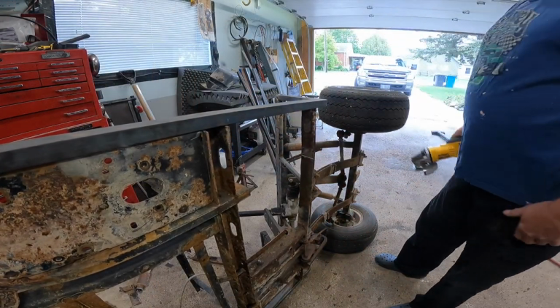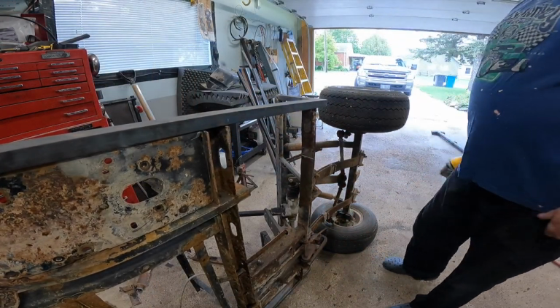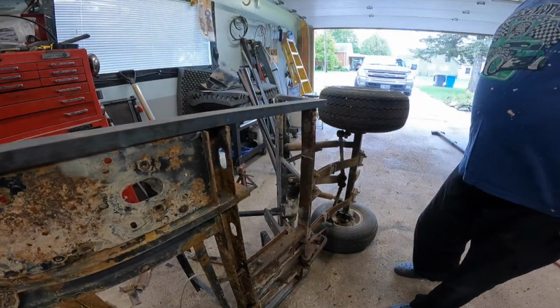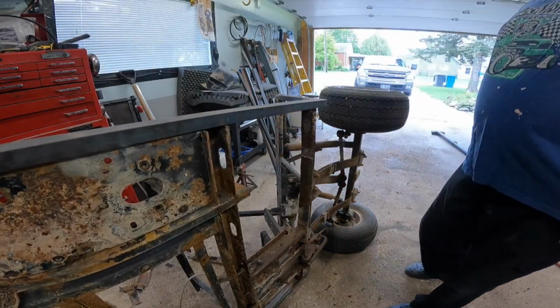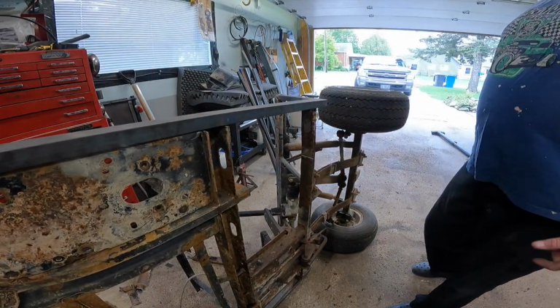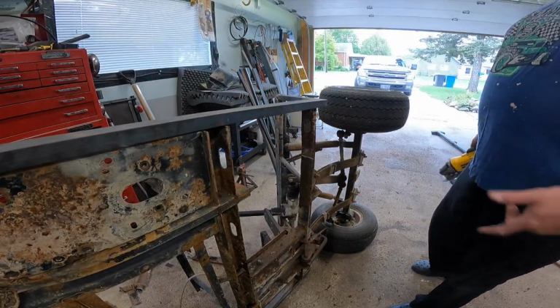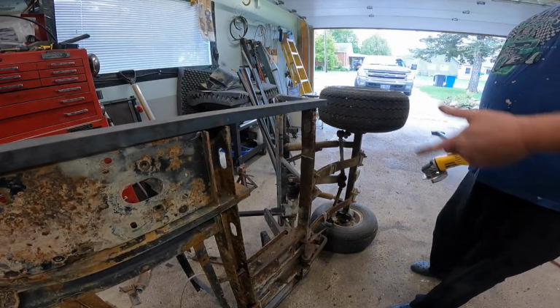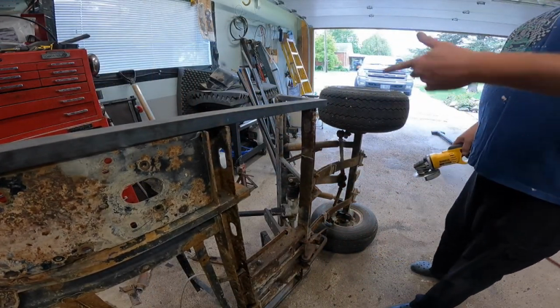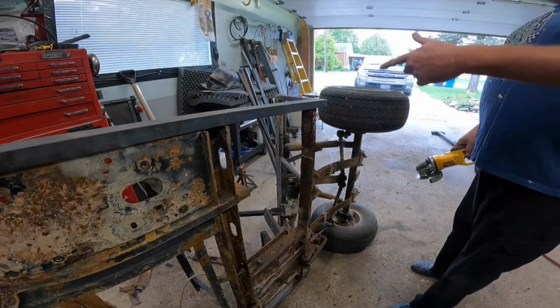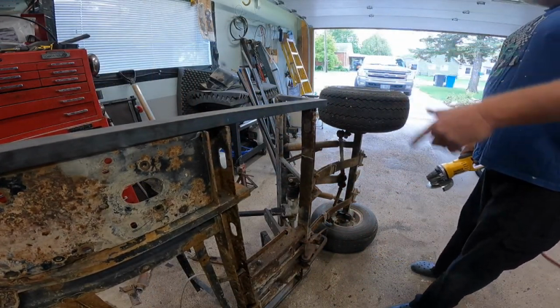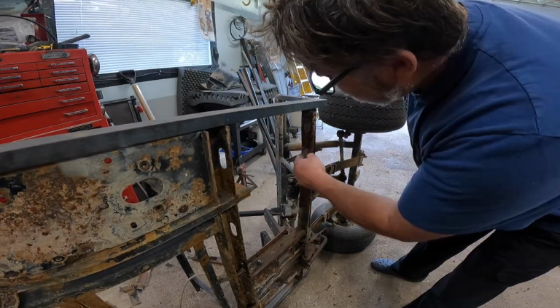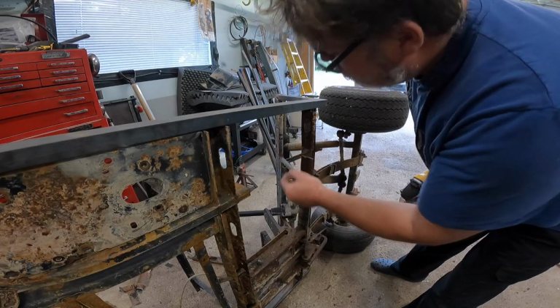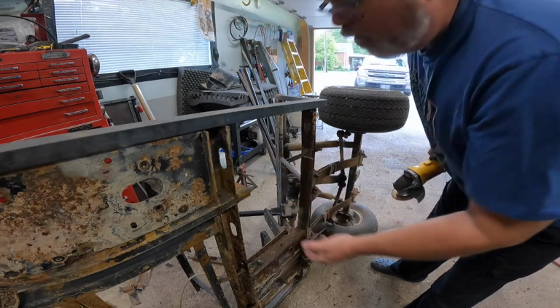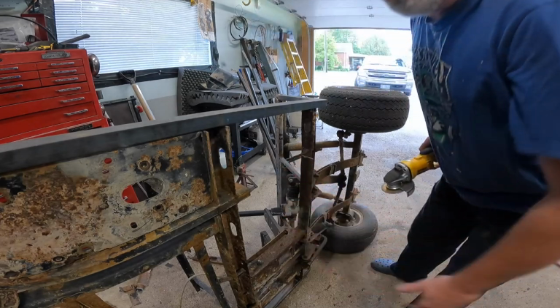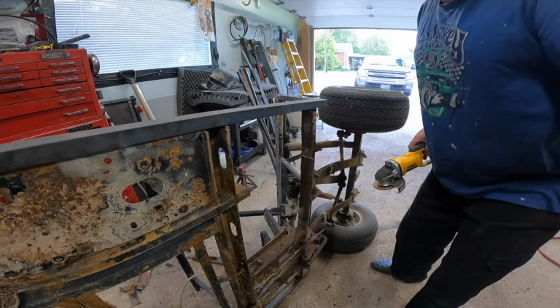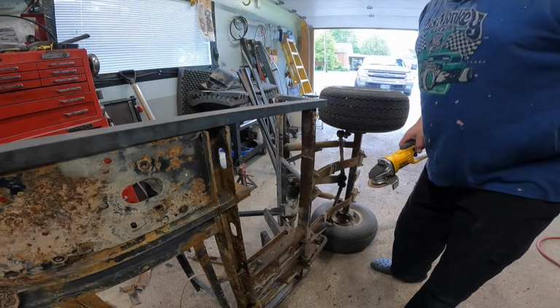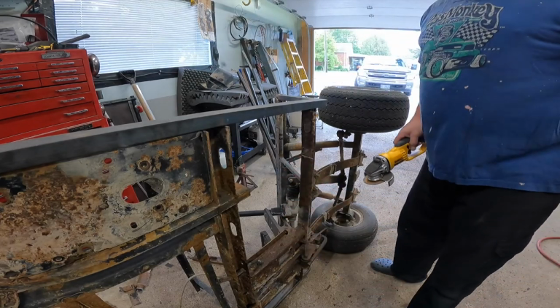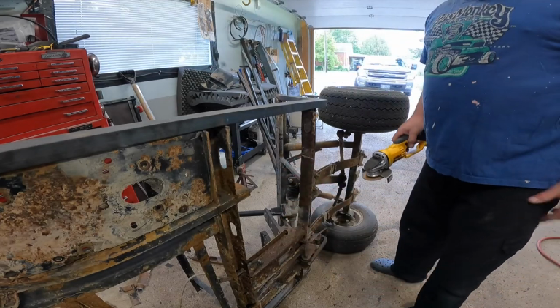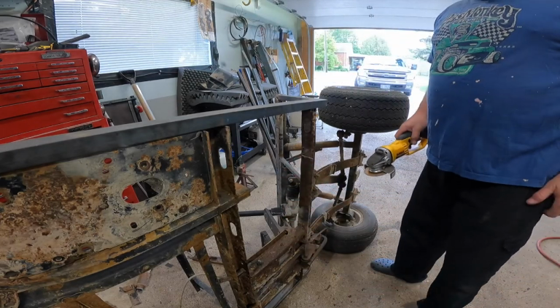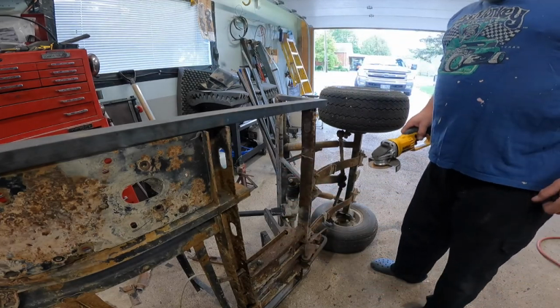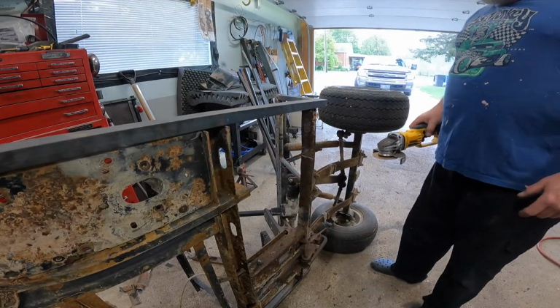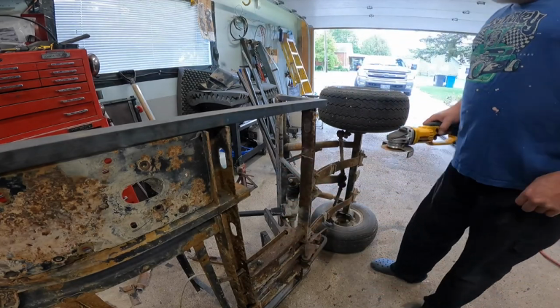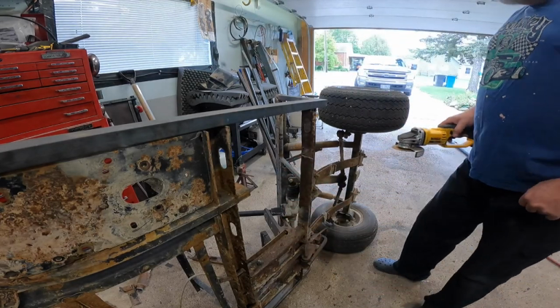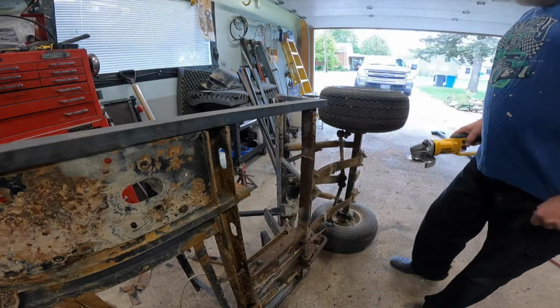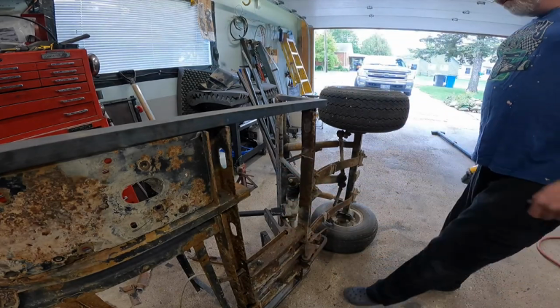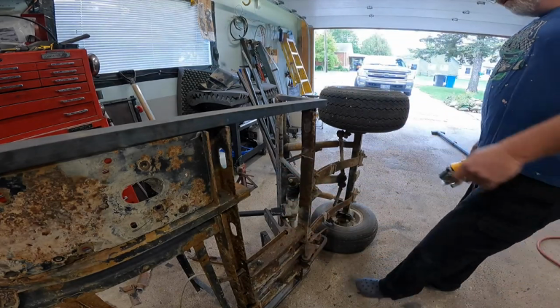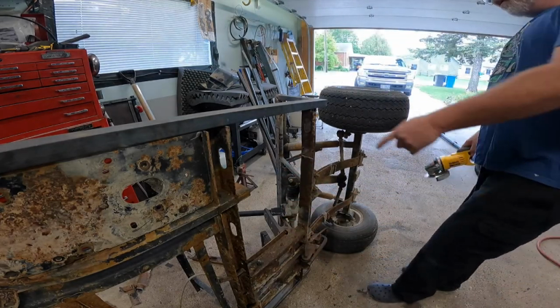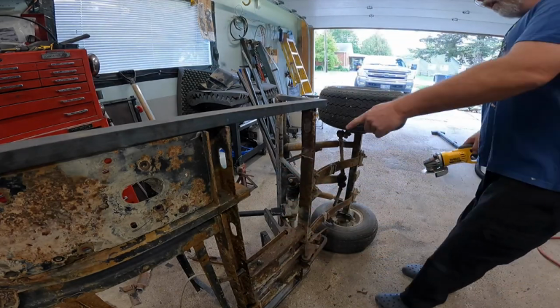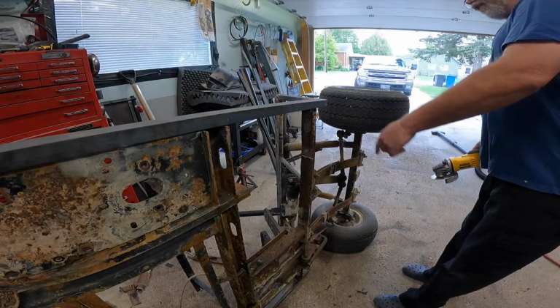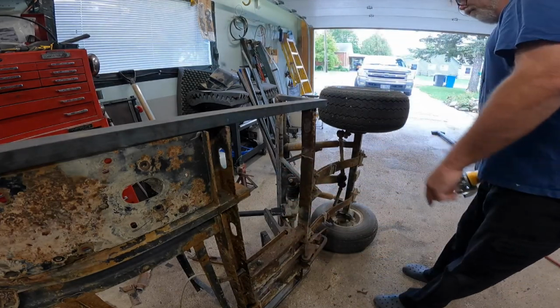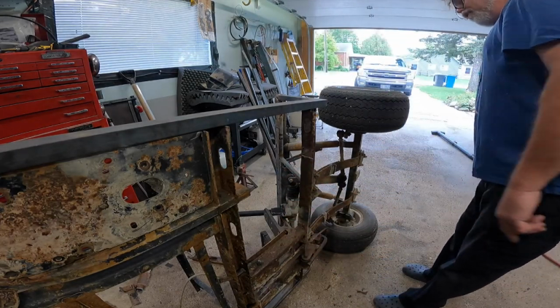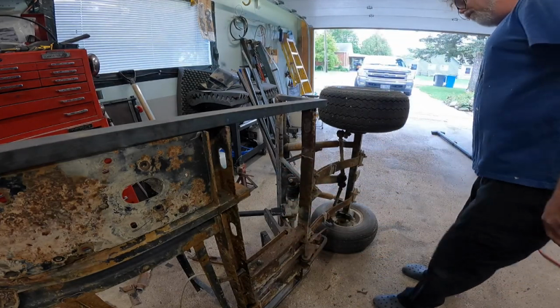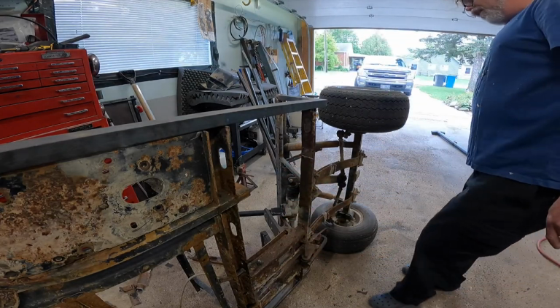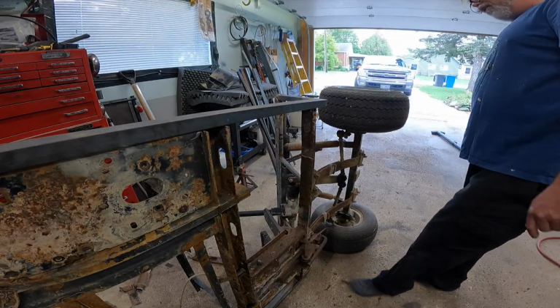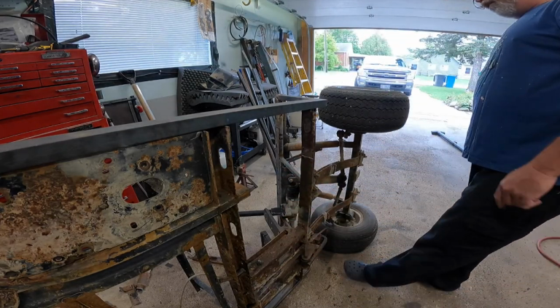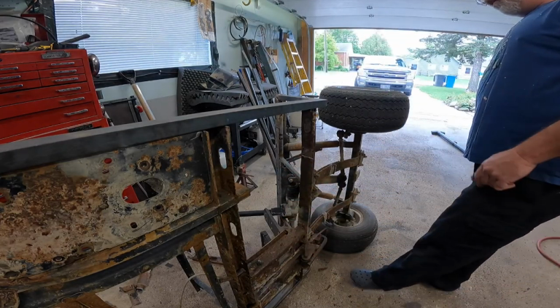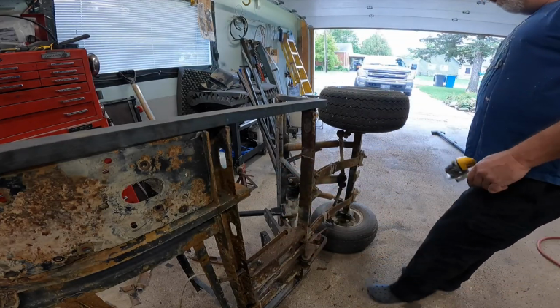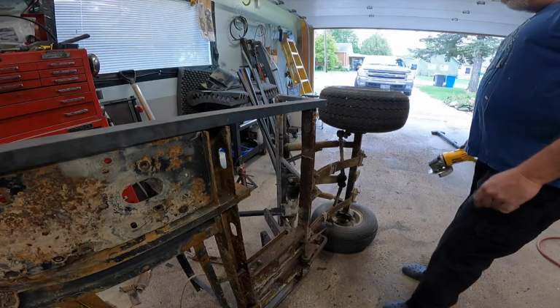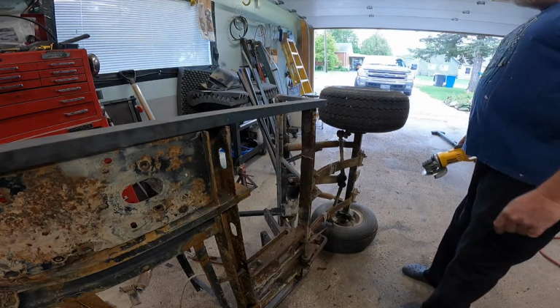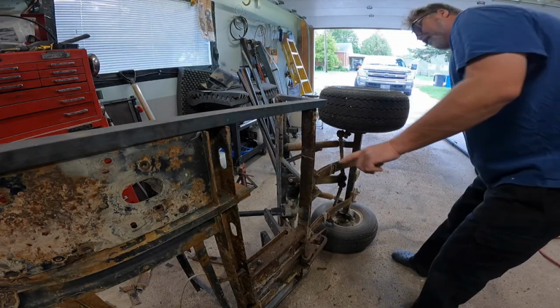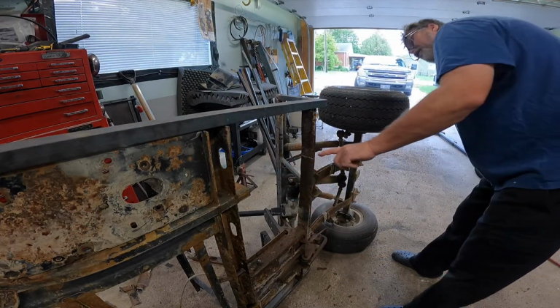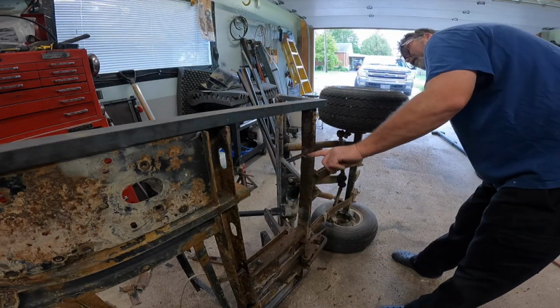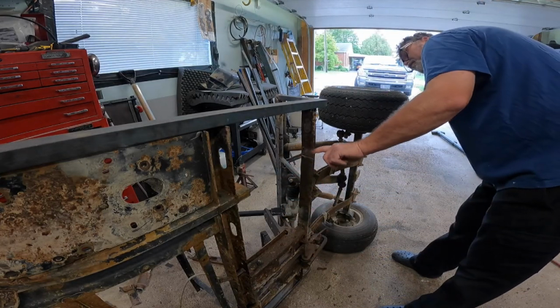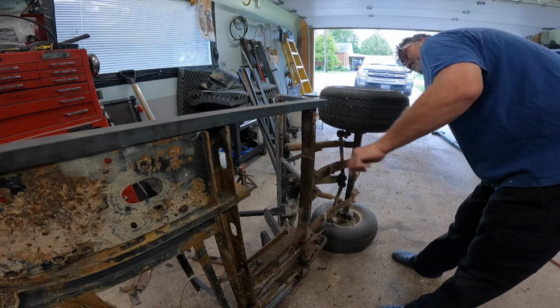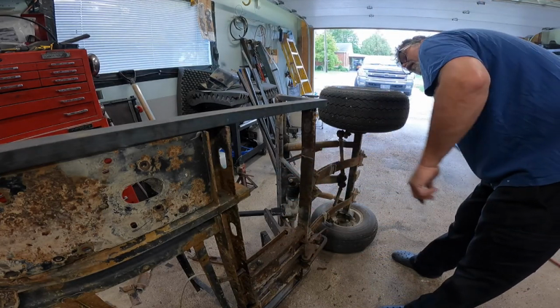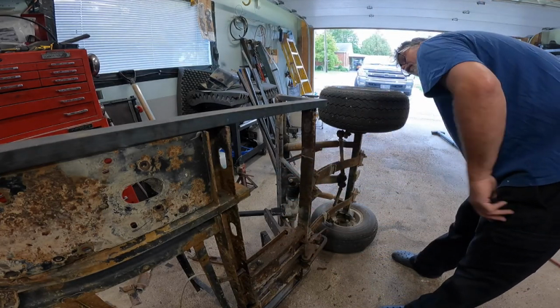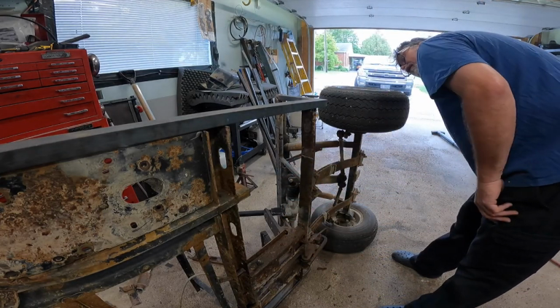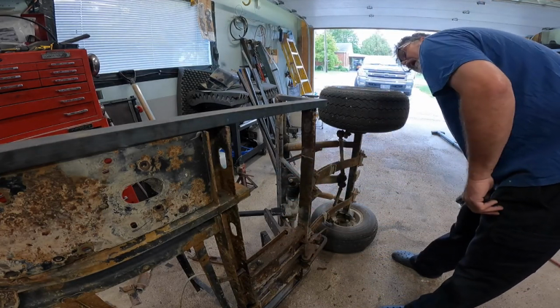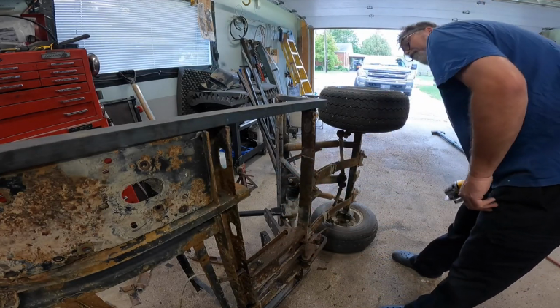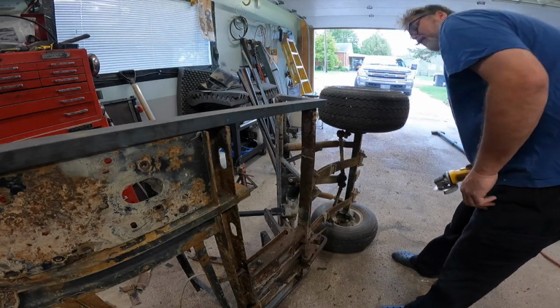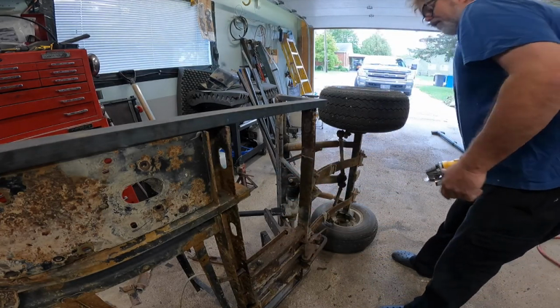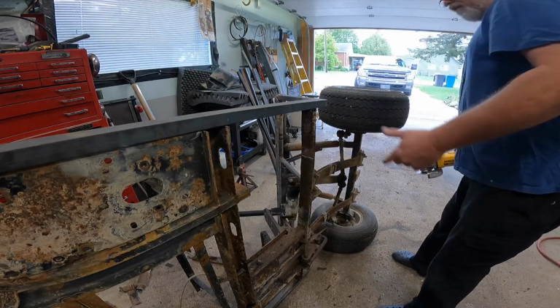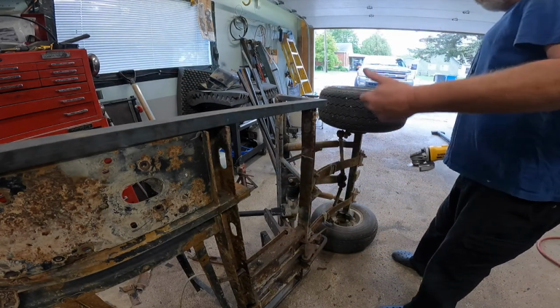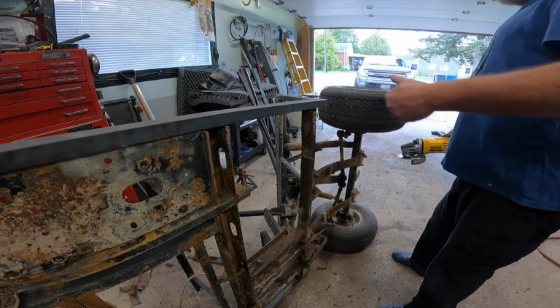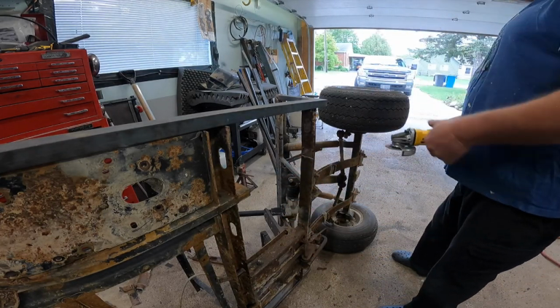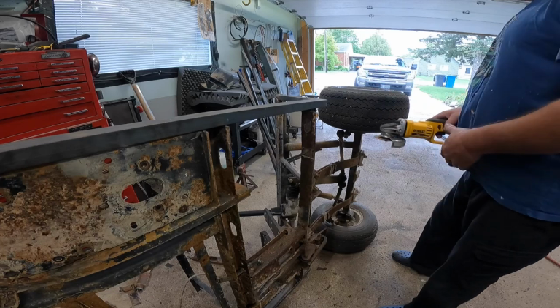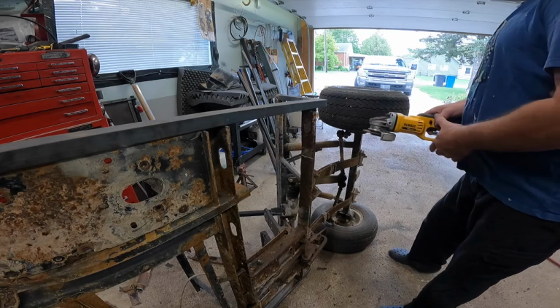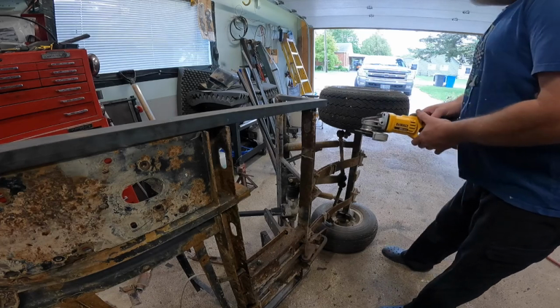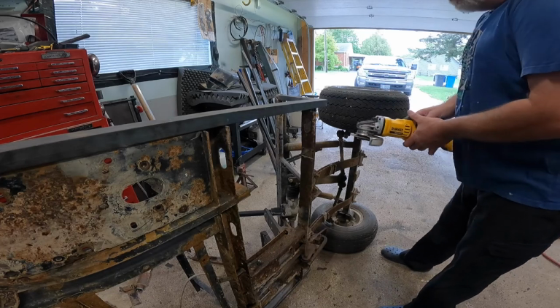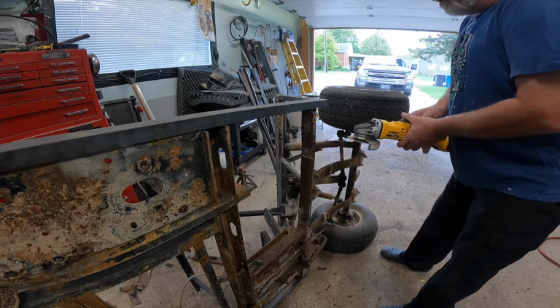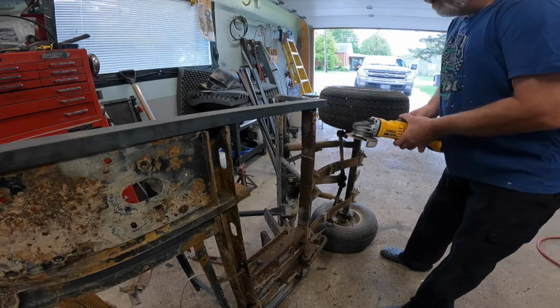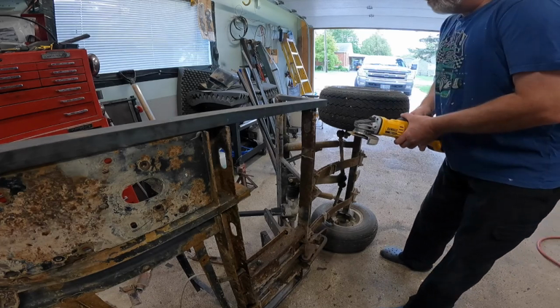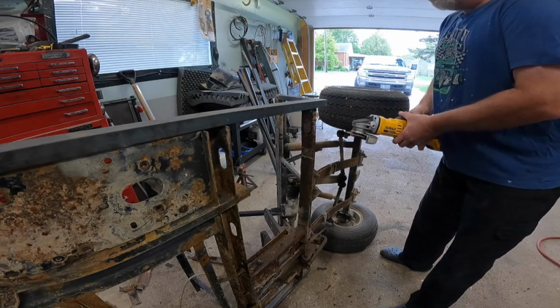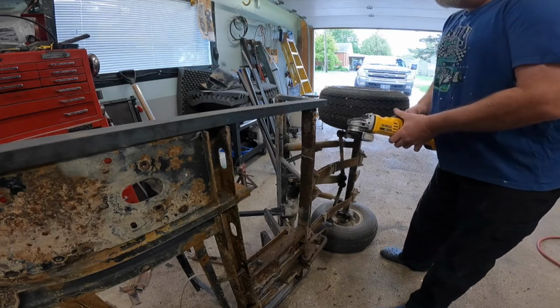Hey look at that, got part of it out of there. Now we got to get the rest out of there and that's going to be one hell of a gap to weld up, but it is what it is.